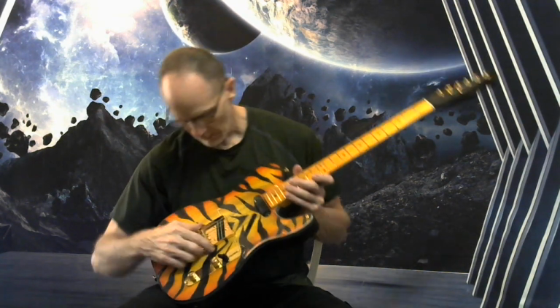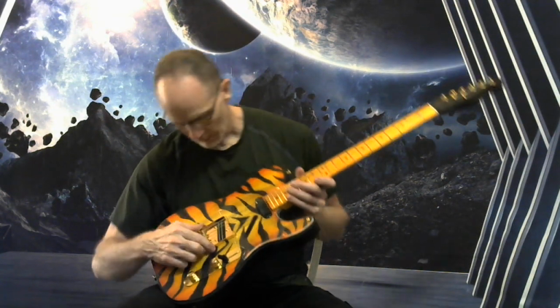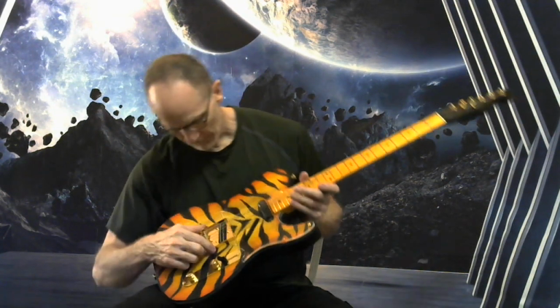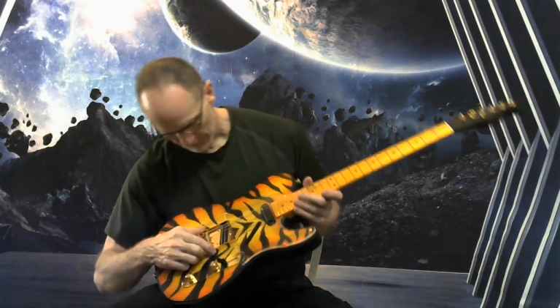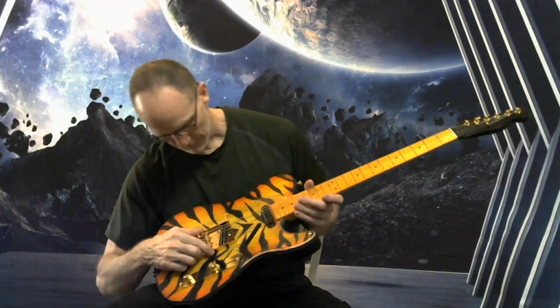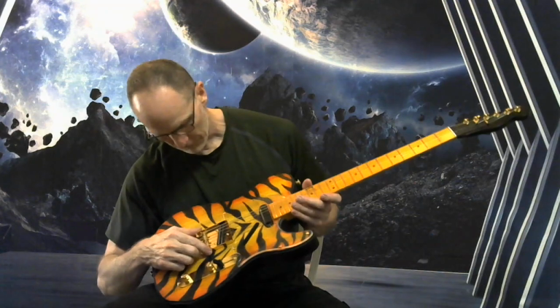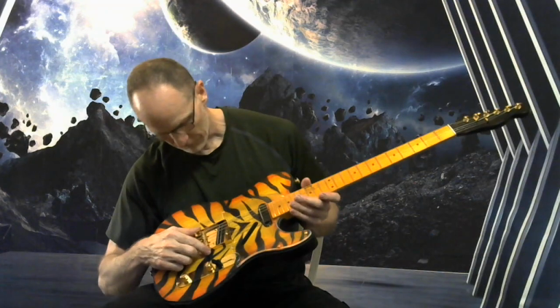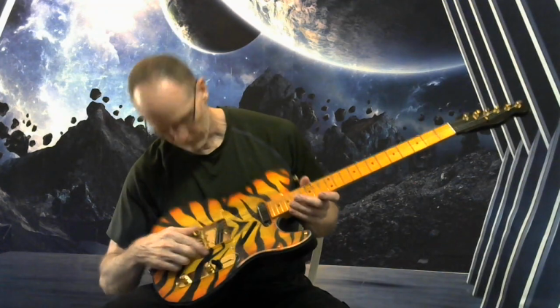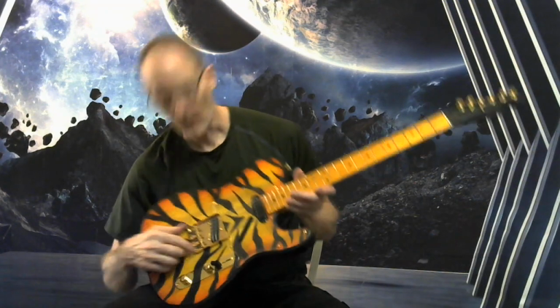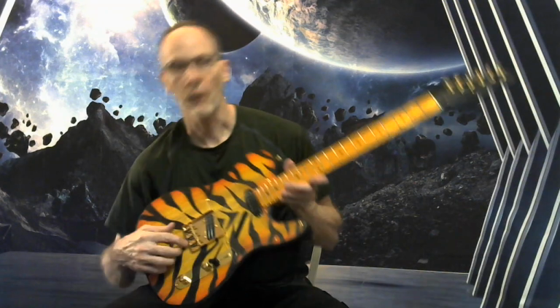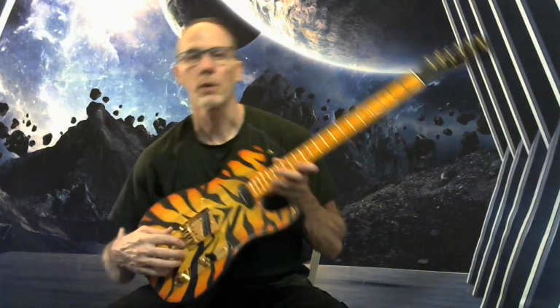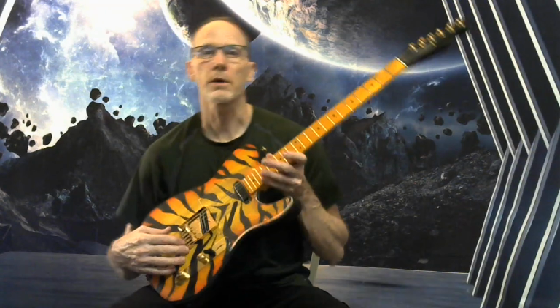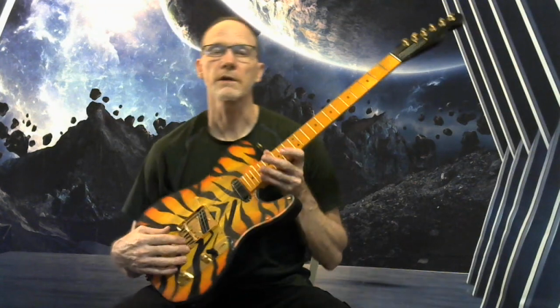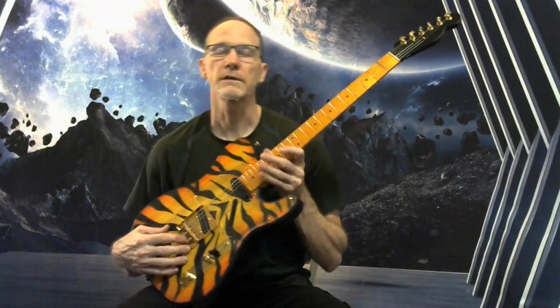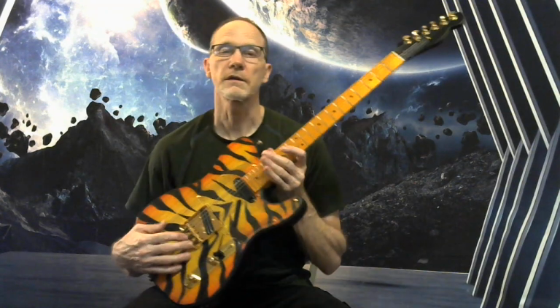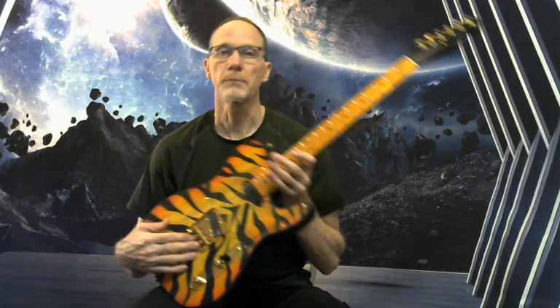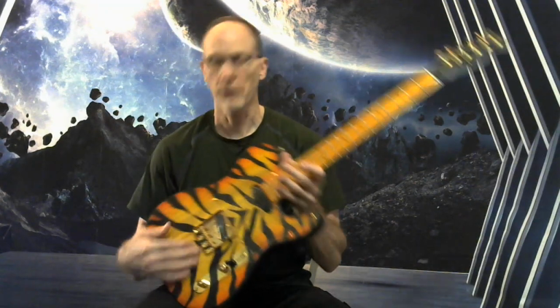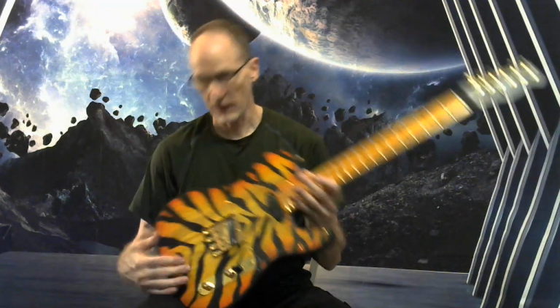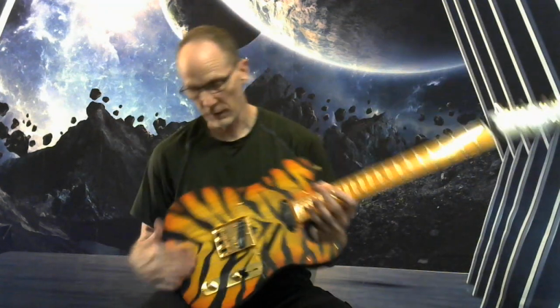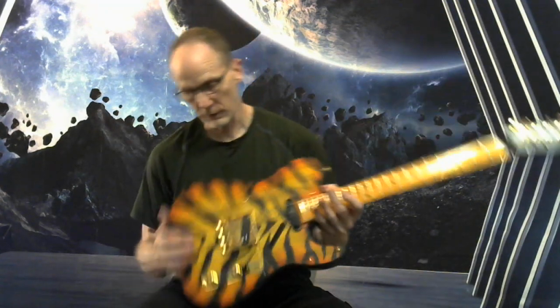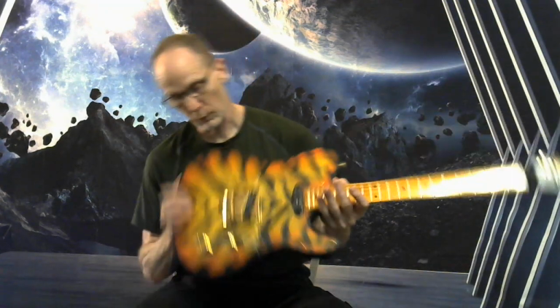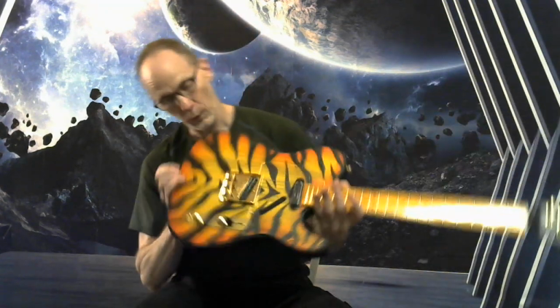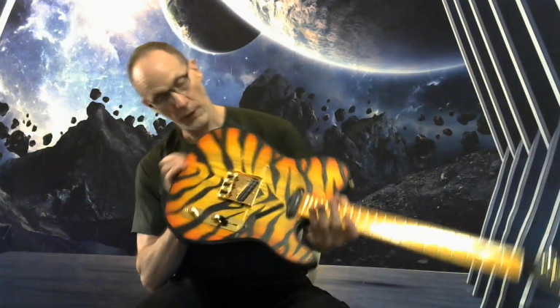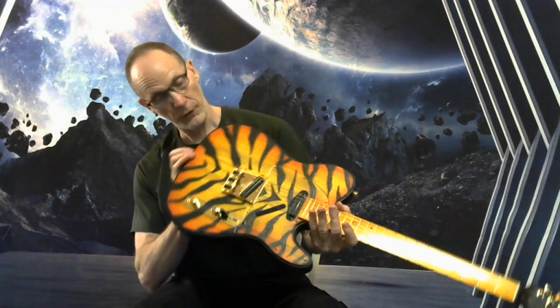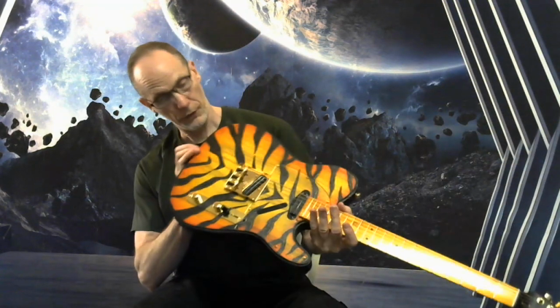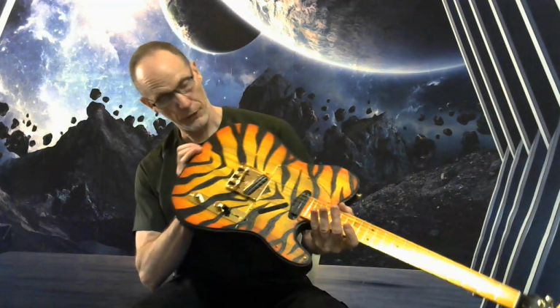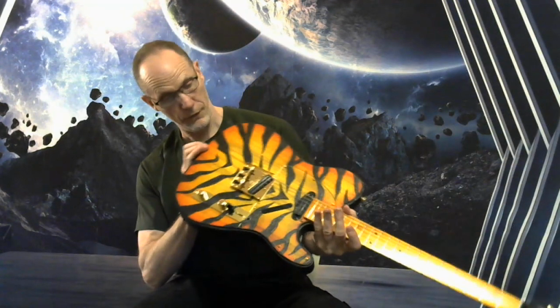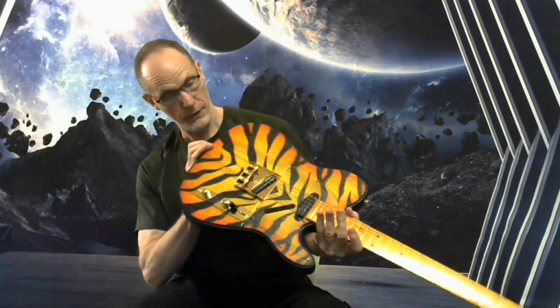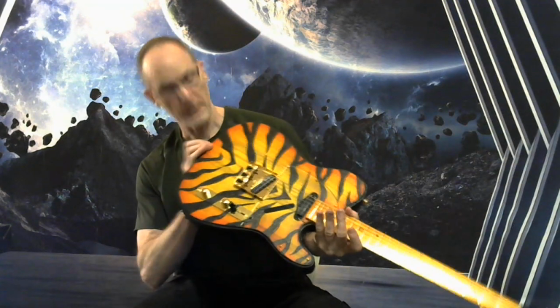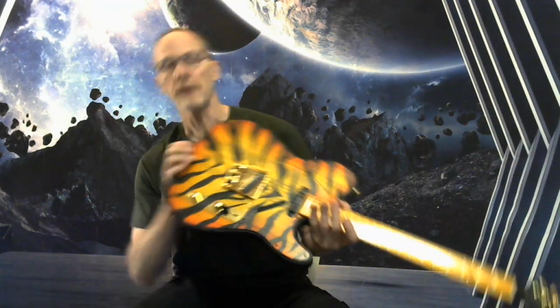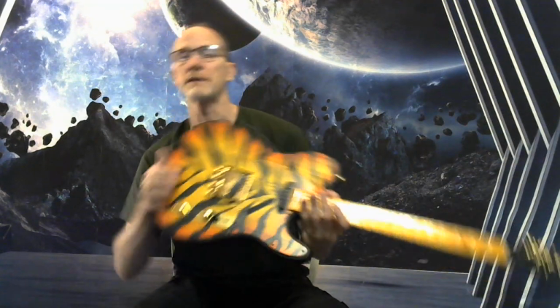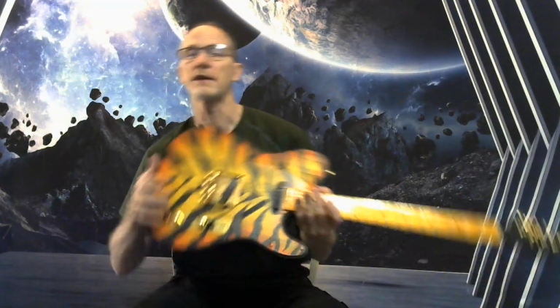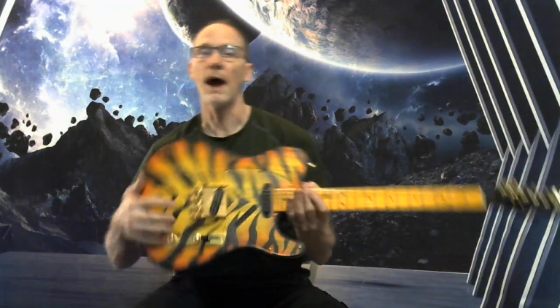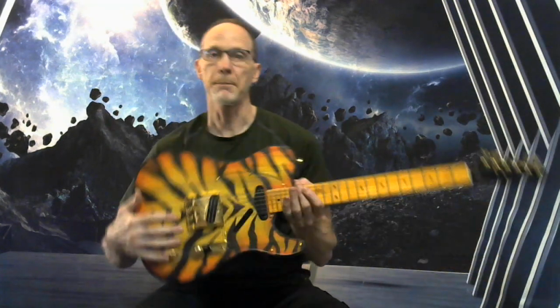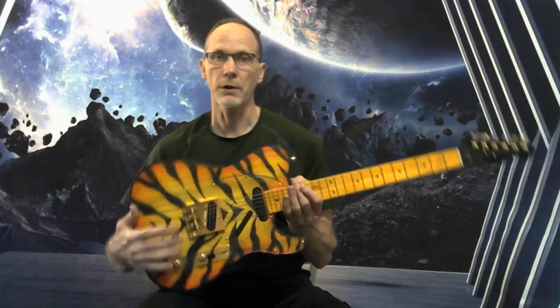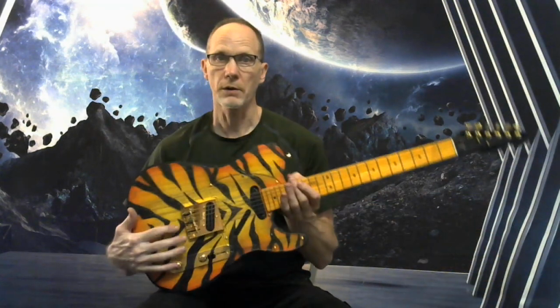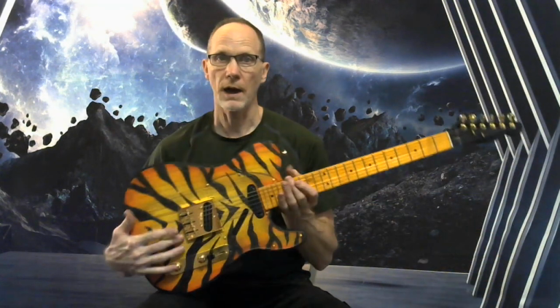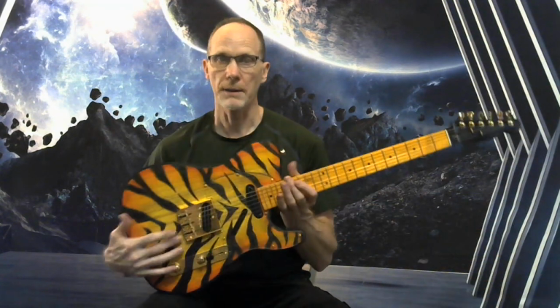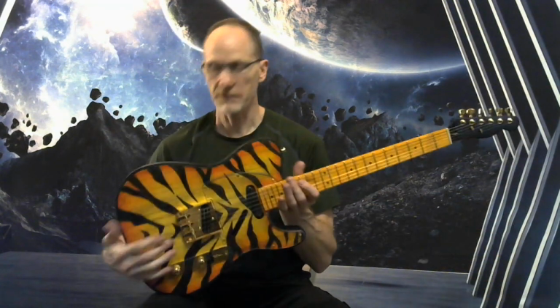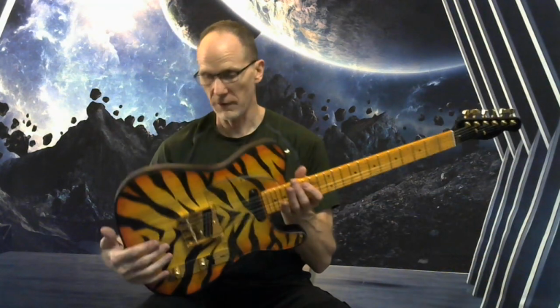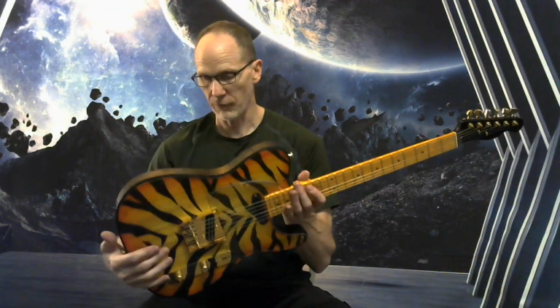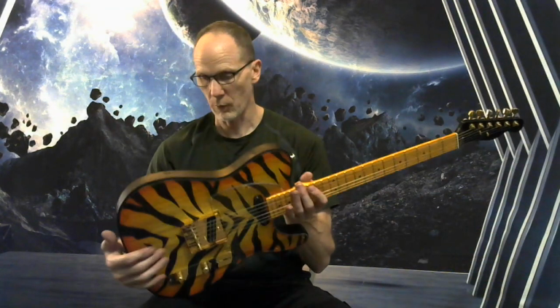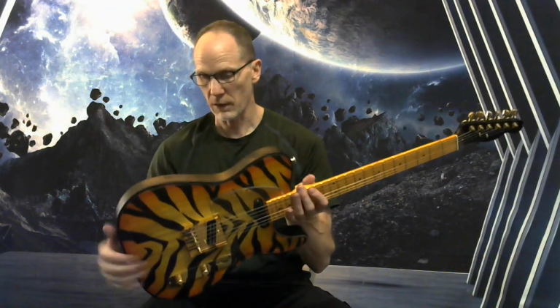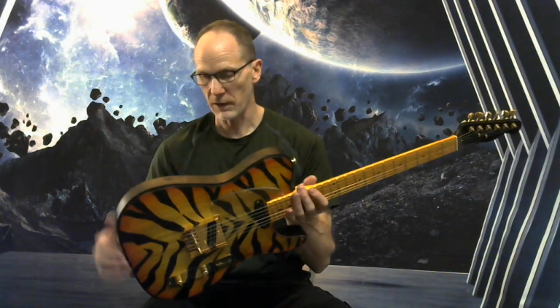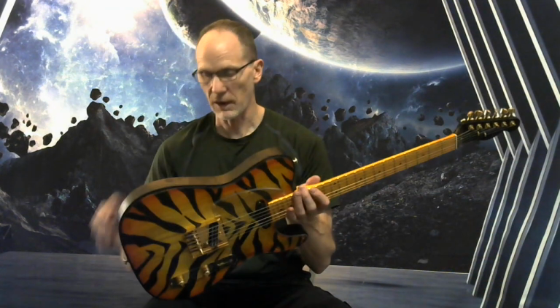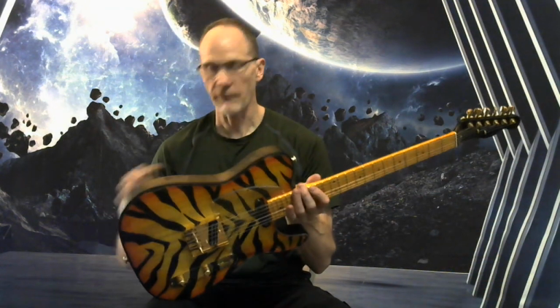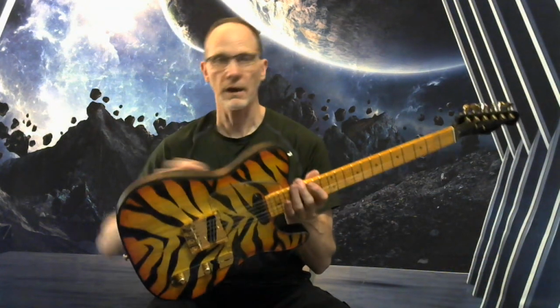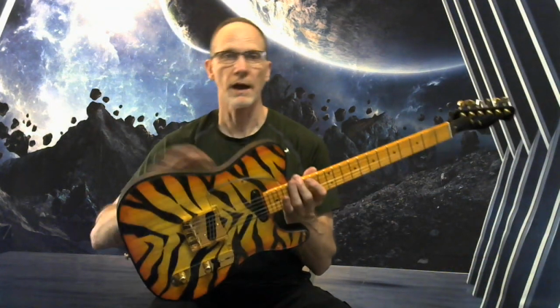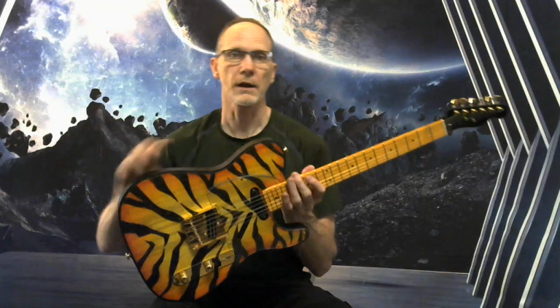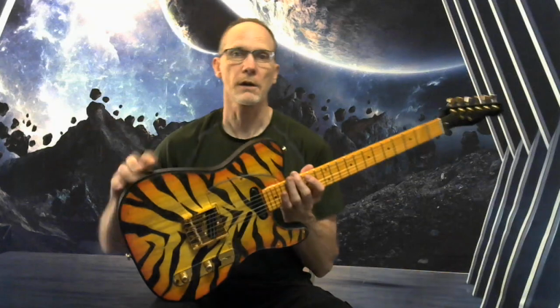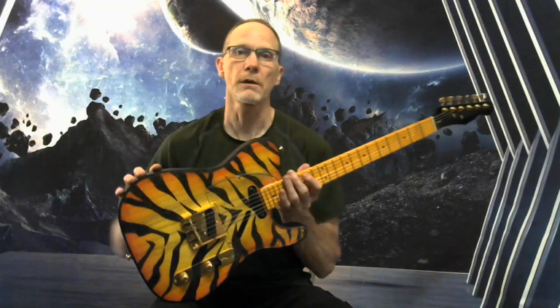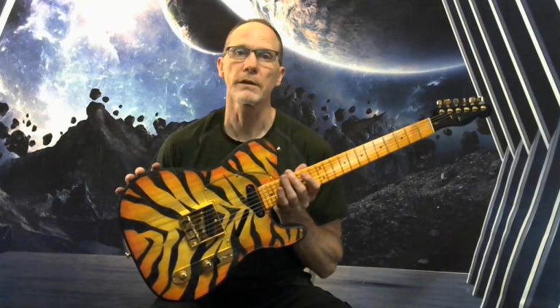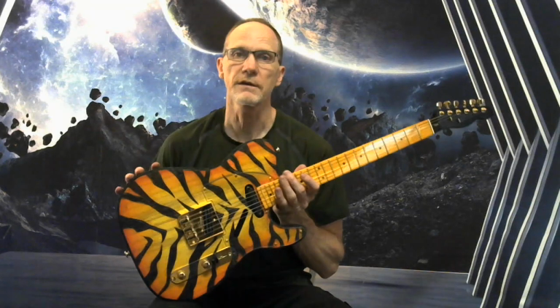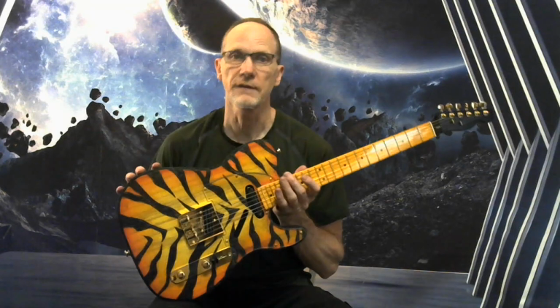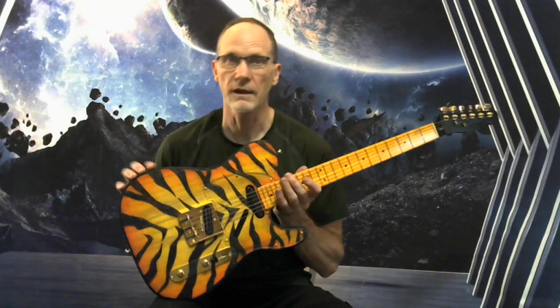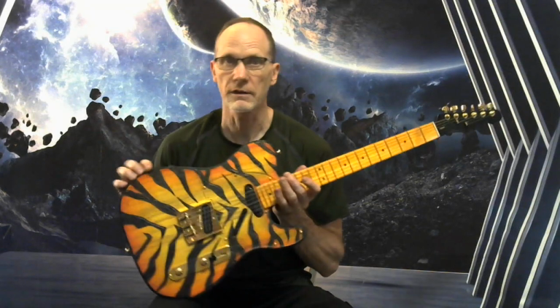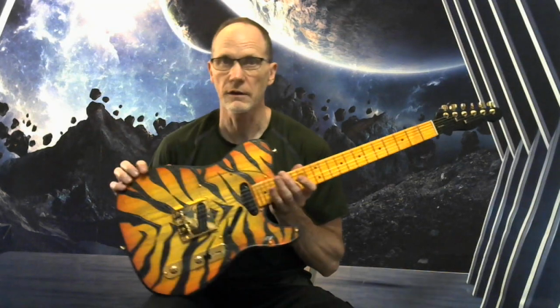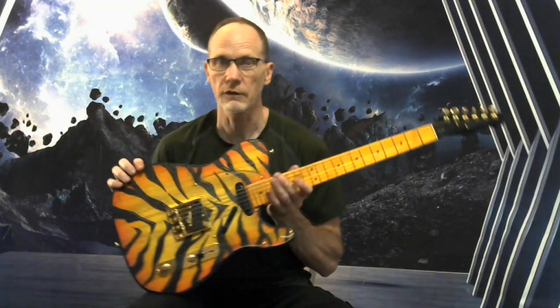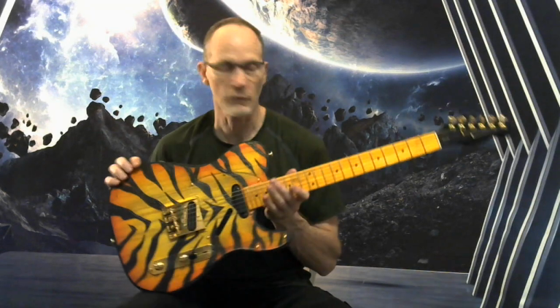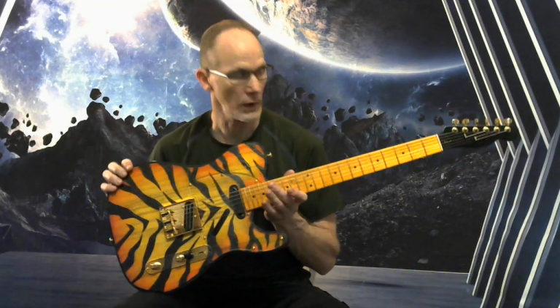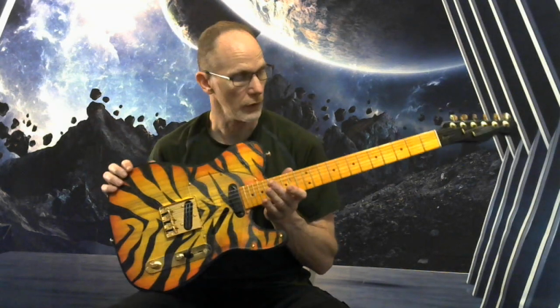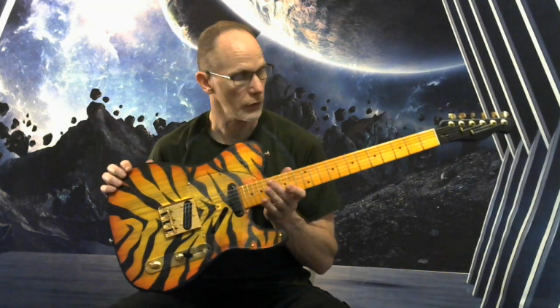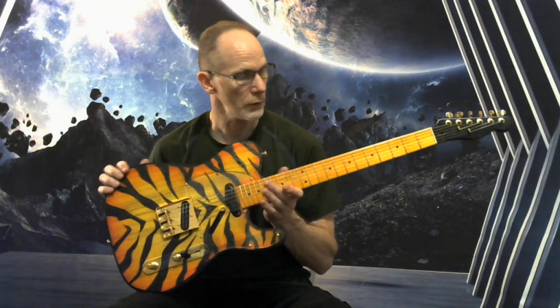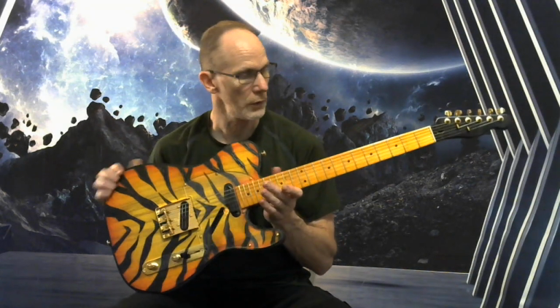This is a Wilkinson bridge with the top load option if you want it — I've got it currently set to string-through.